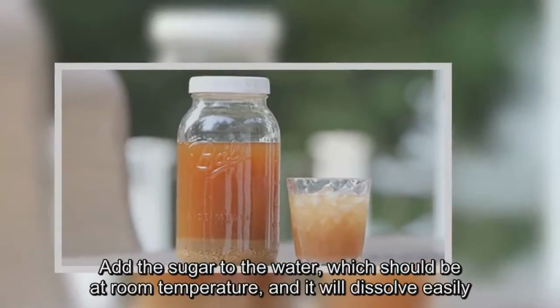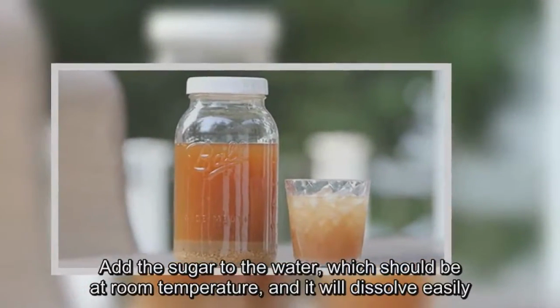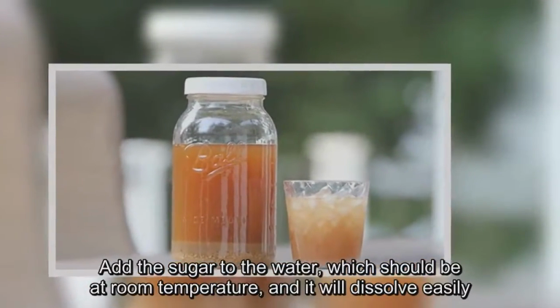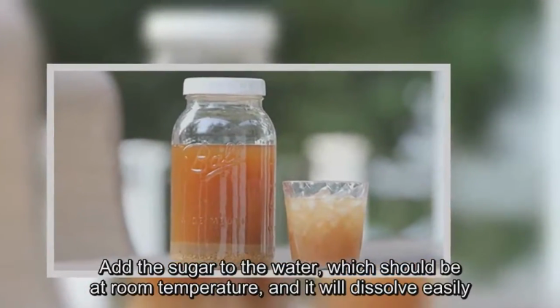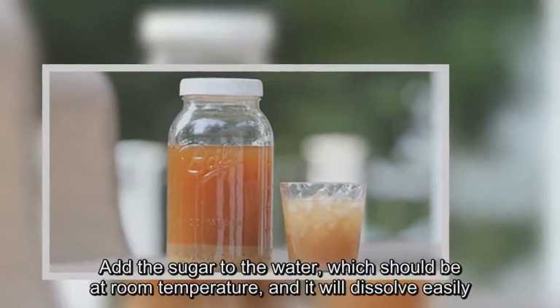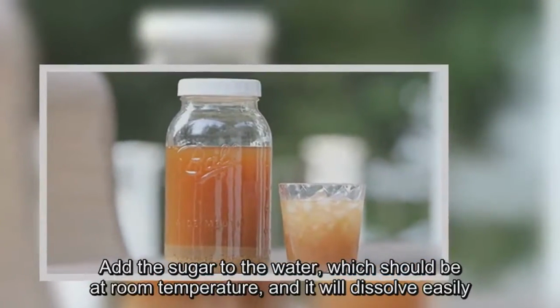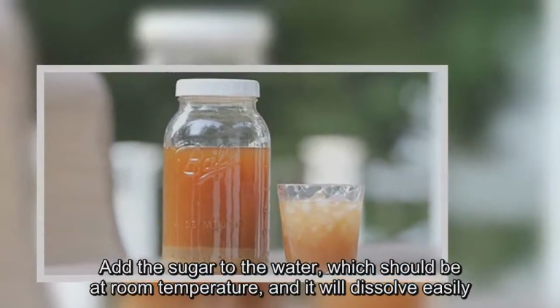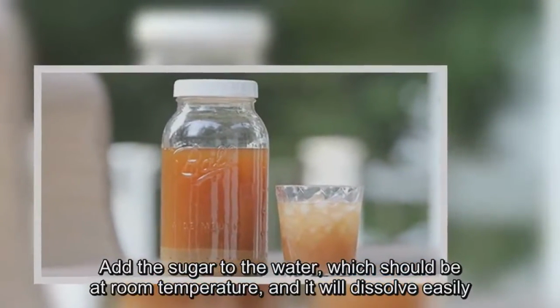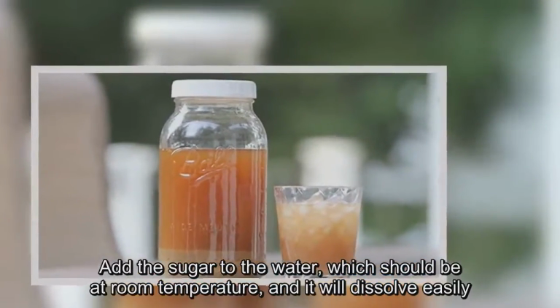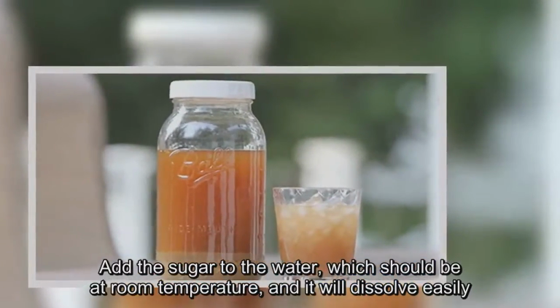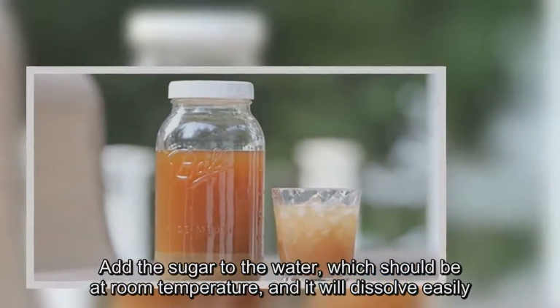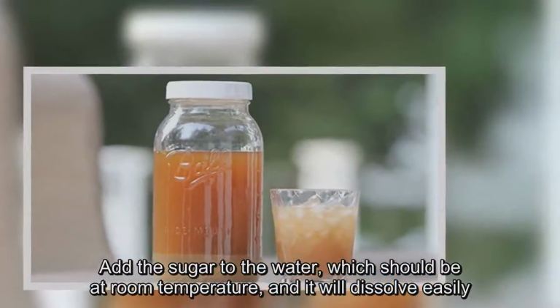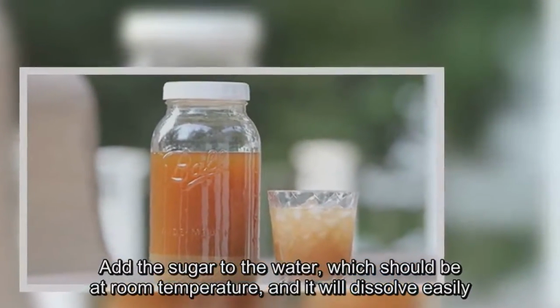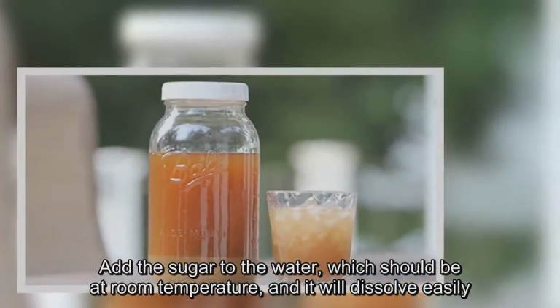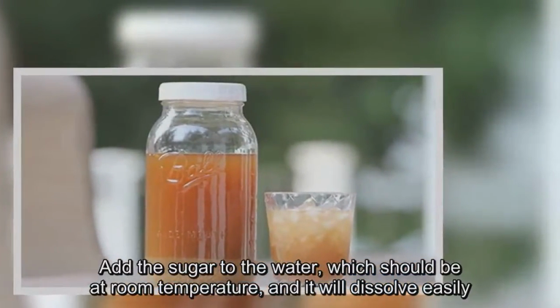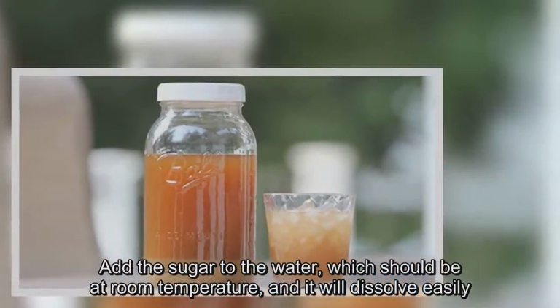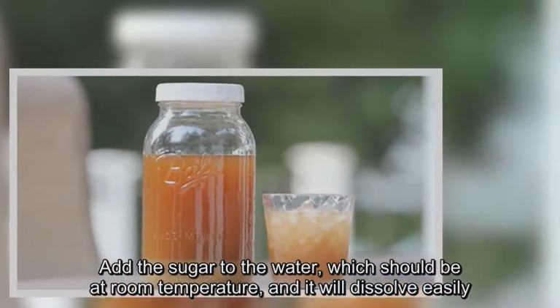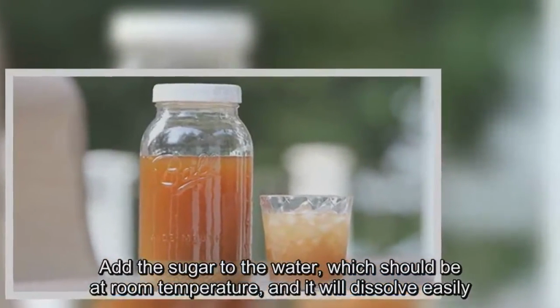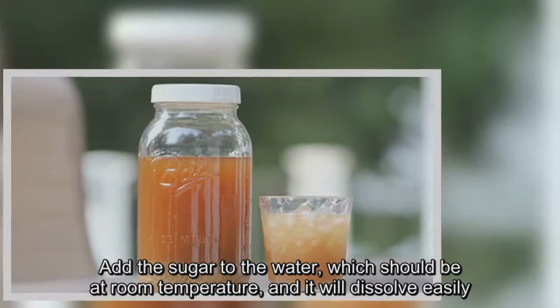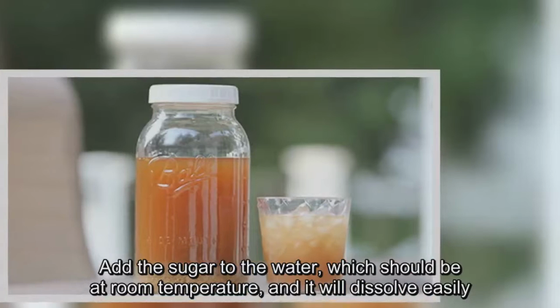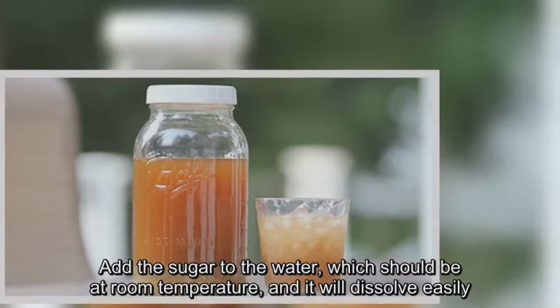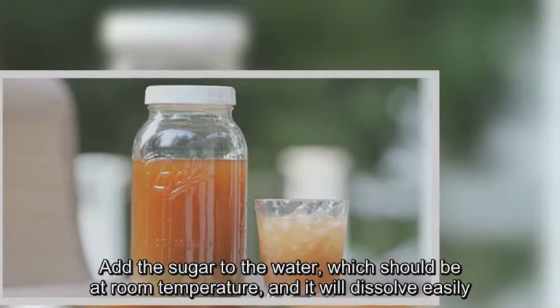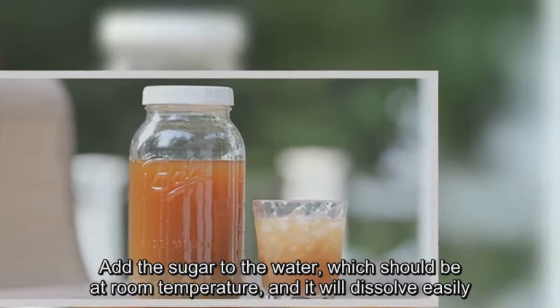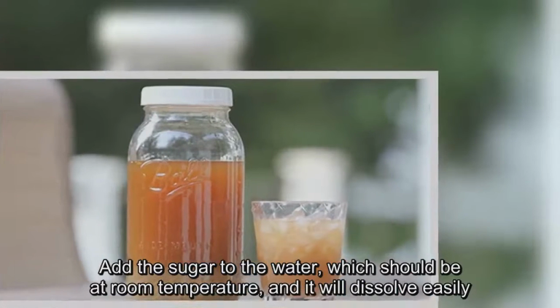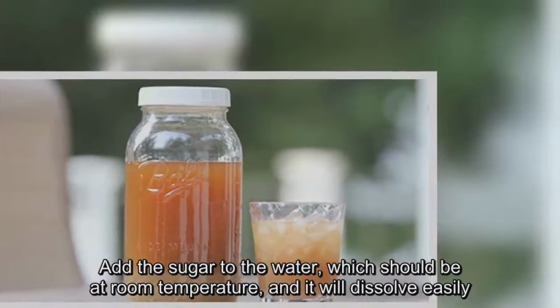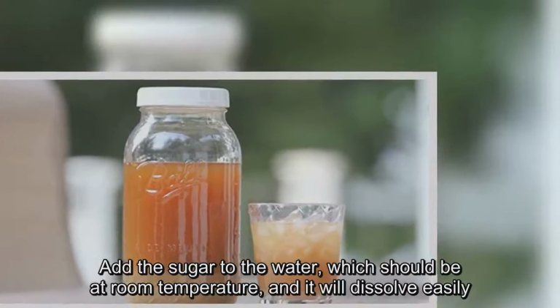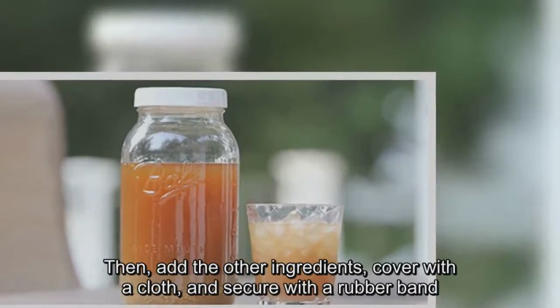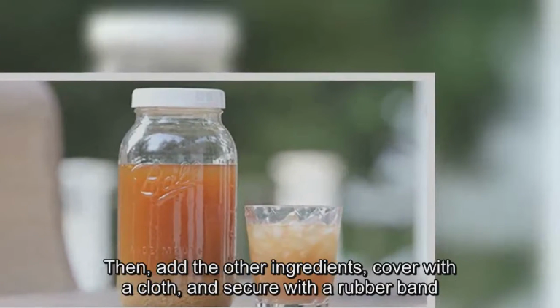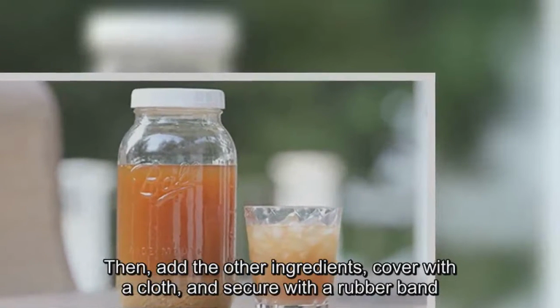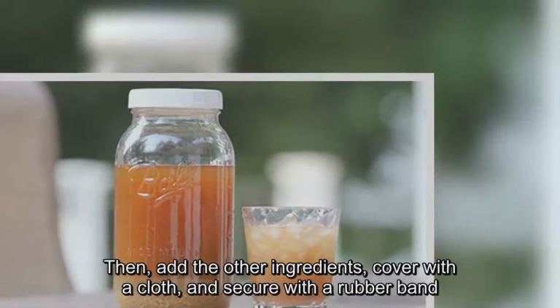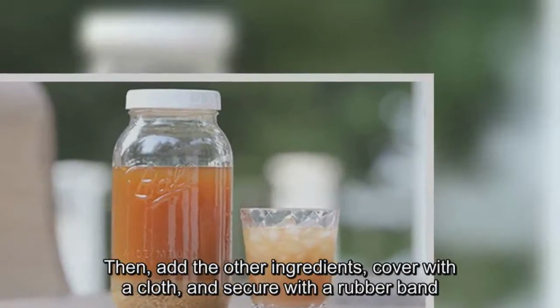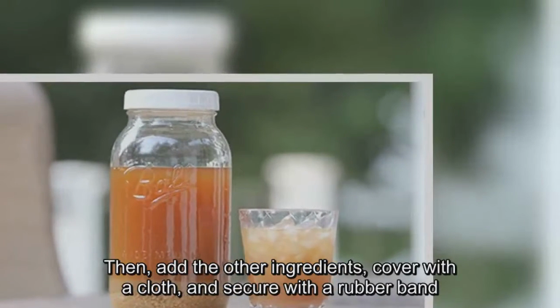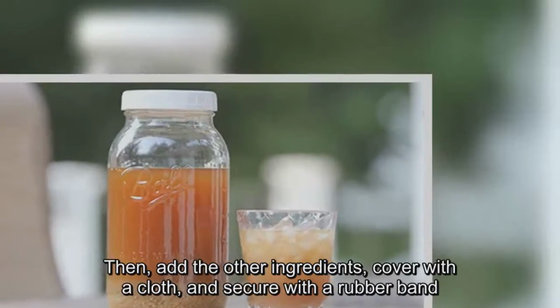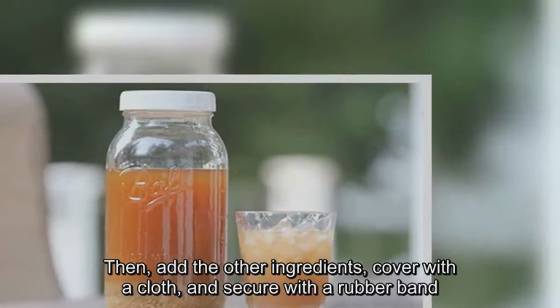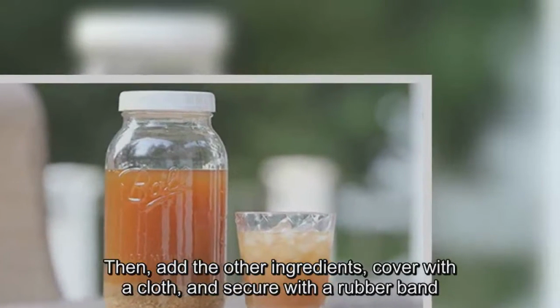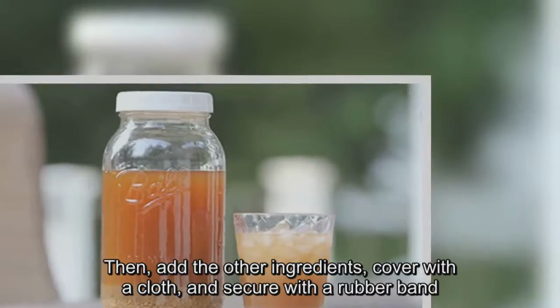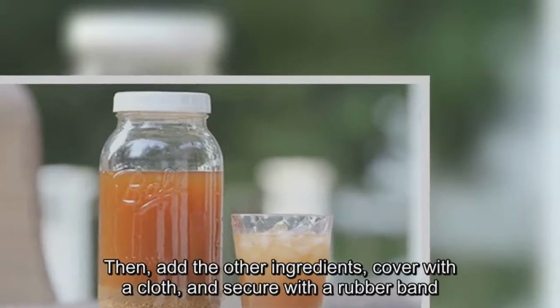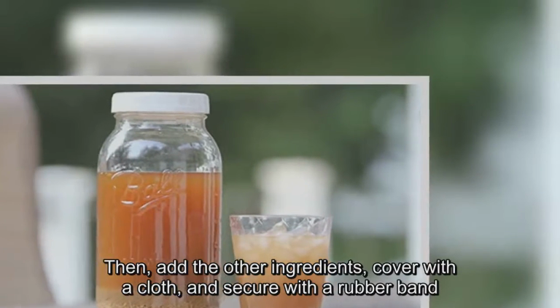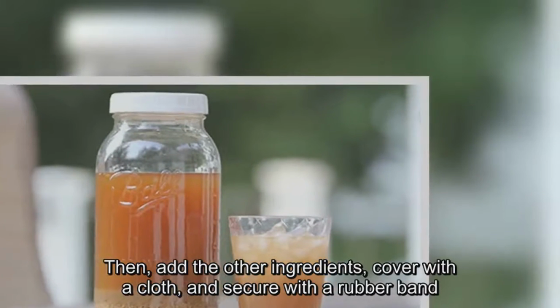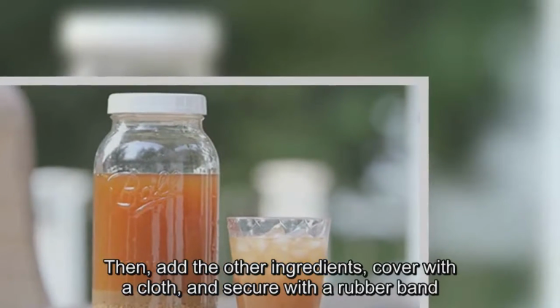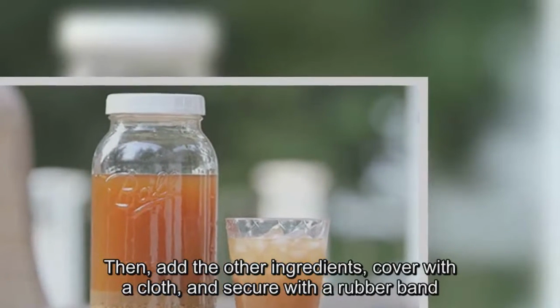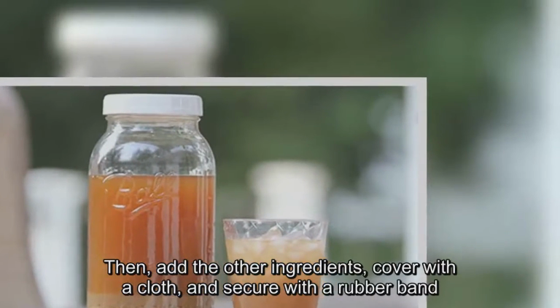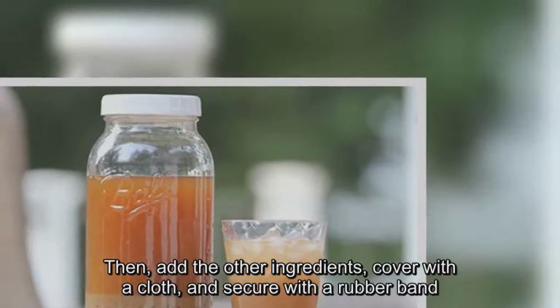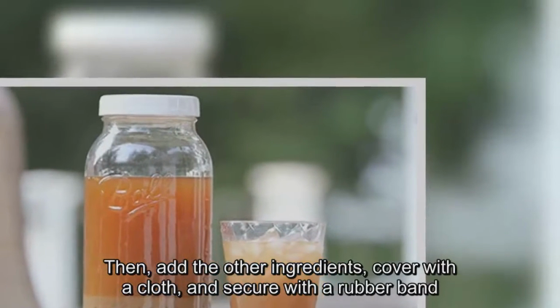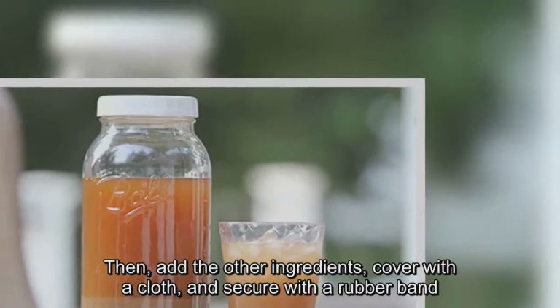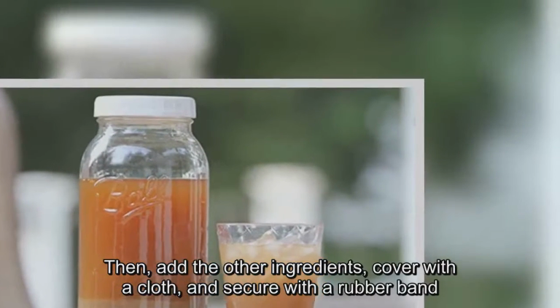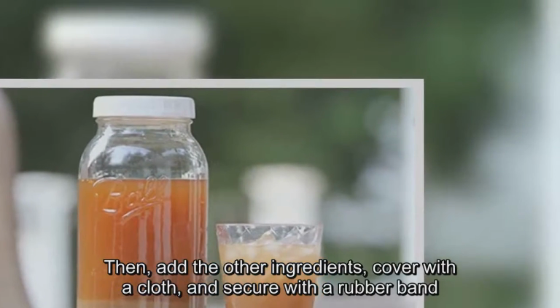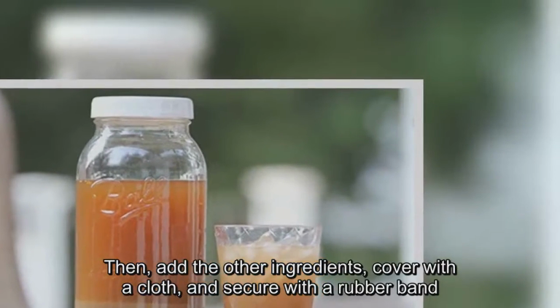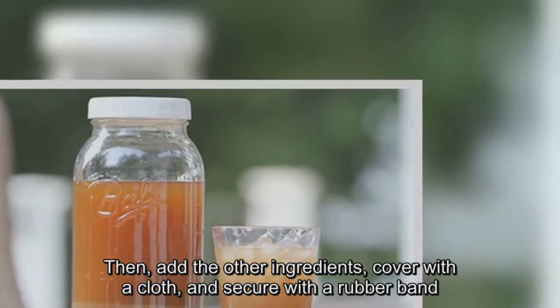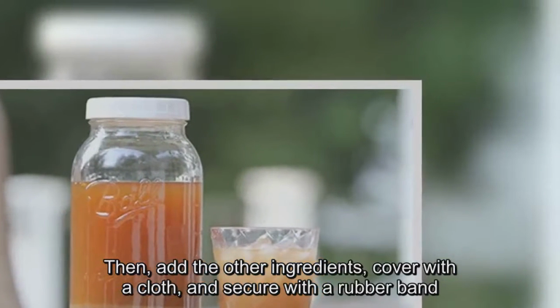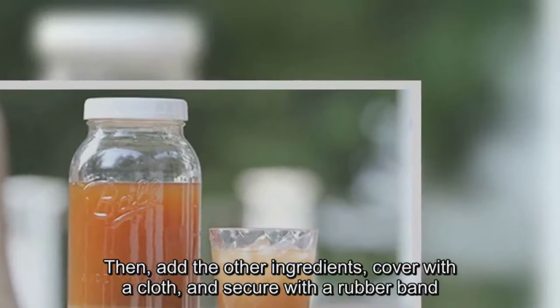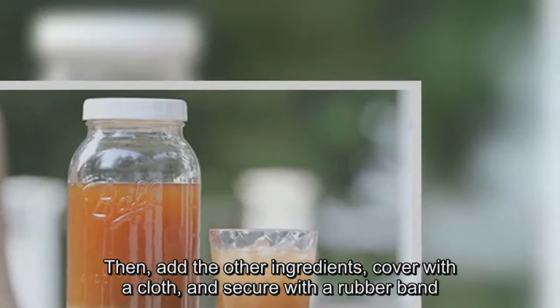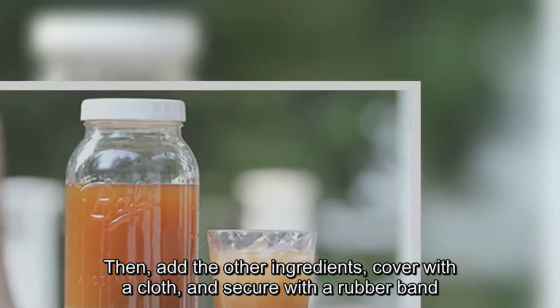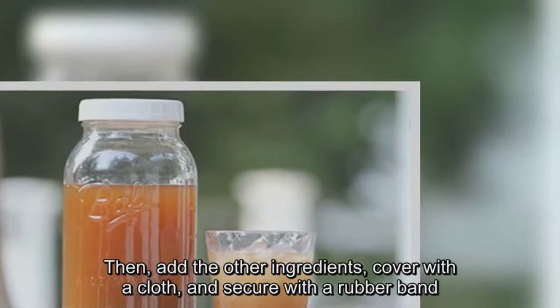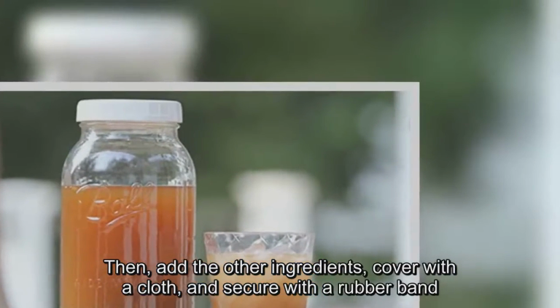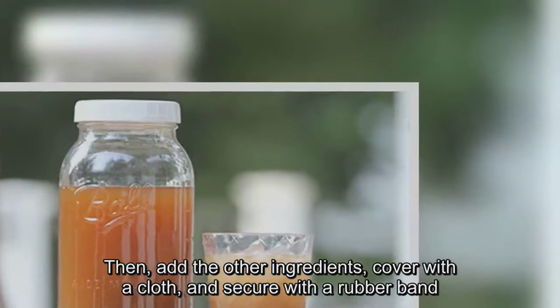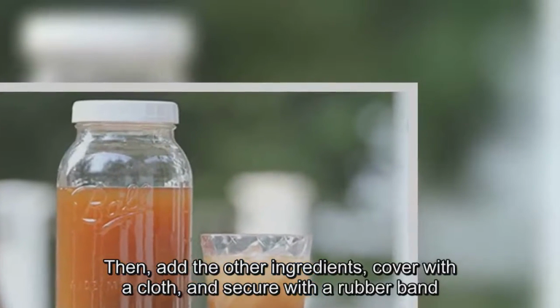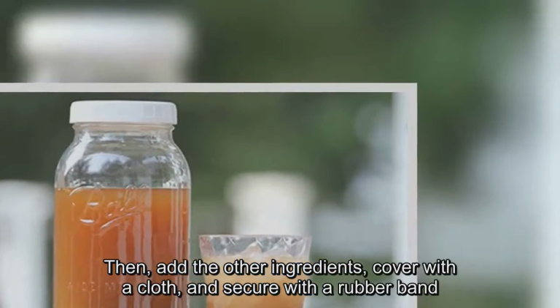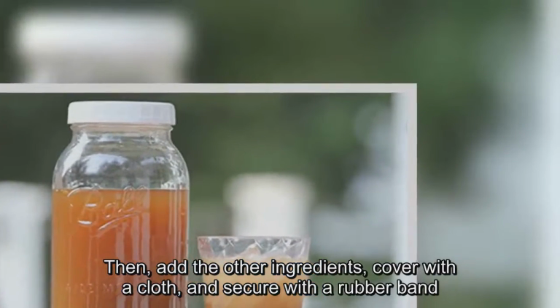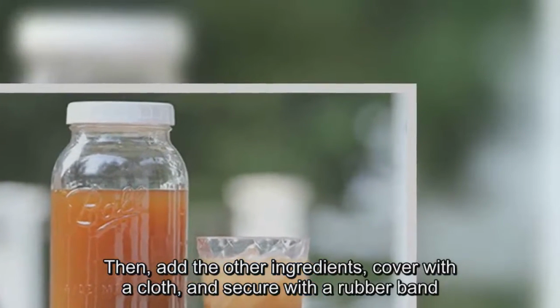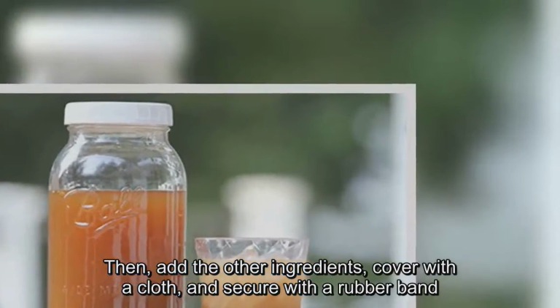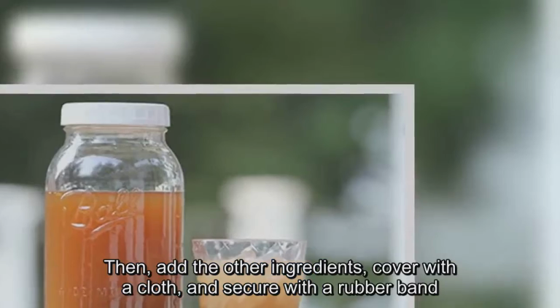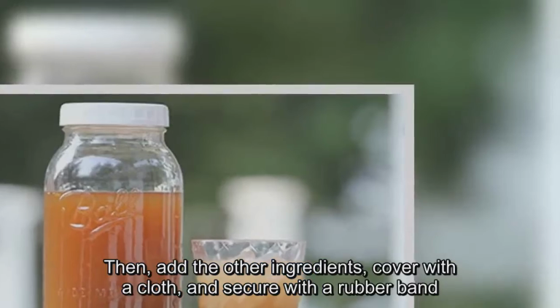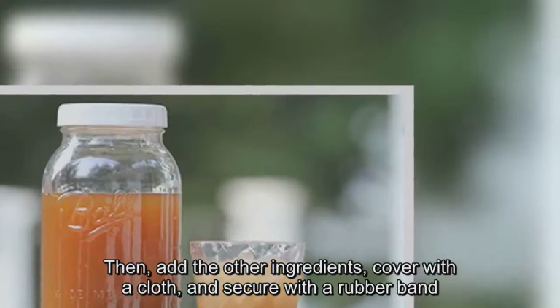Add the sugar to the water, which should be at room temperature, and it will dissolve easily. Then add the other ingredients, cover with a cloth, and secure with a rubber band.